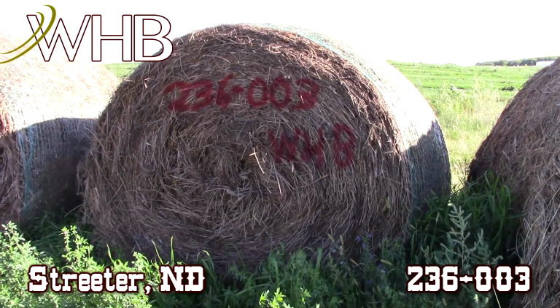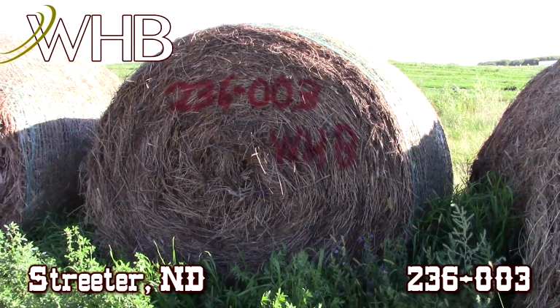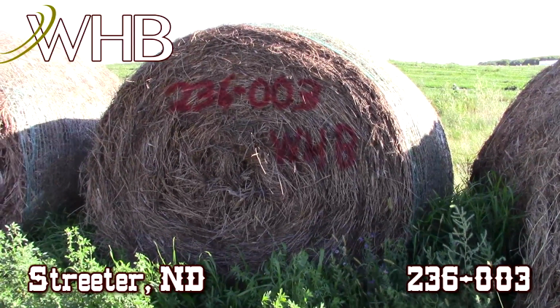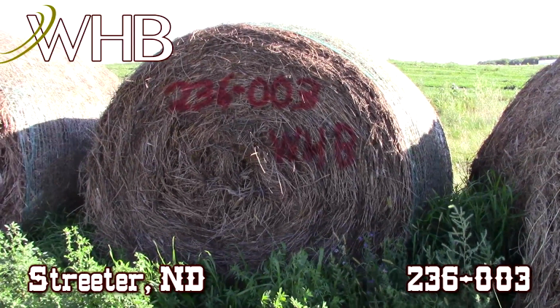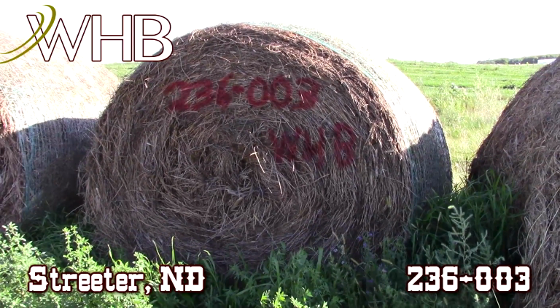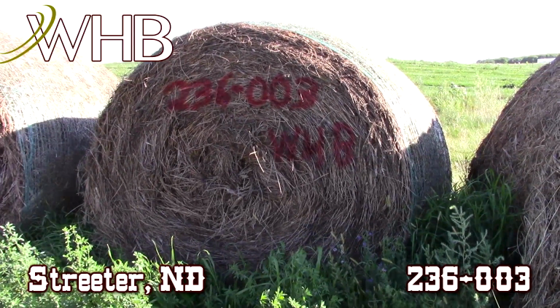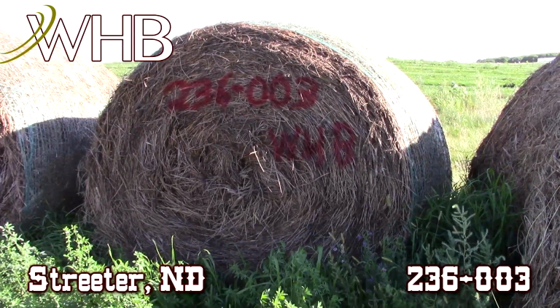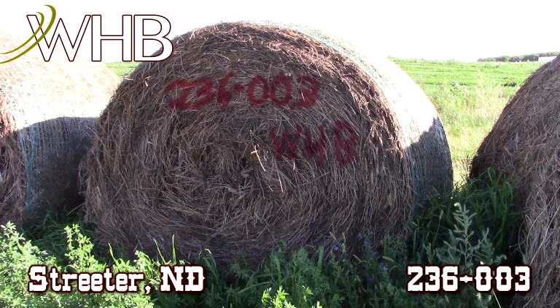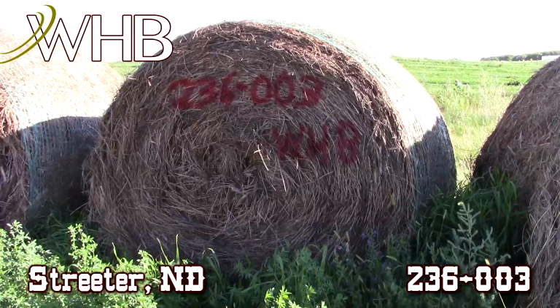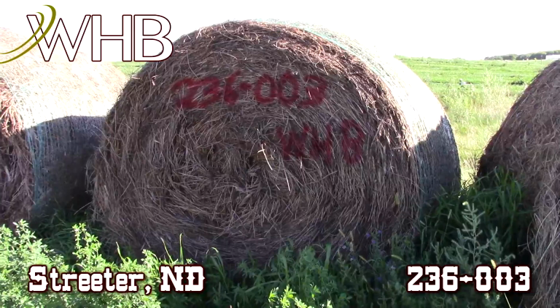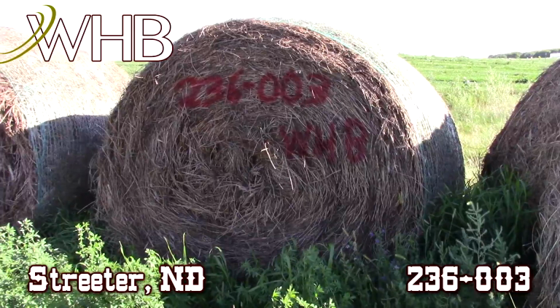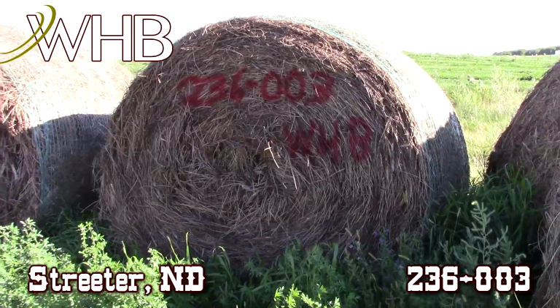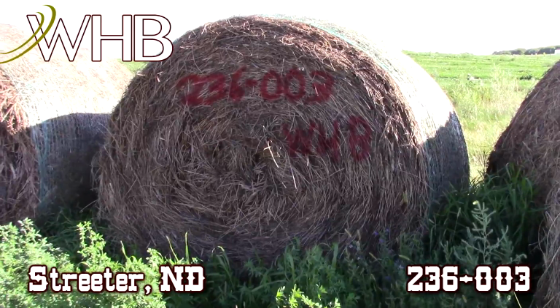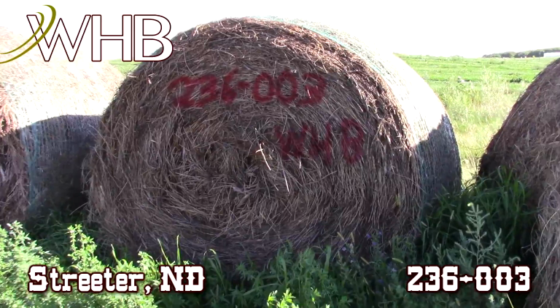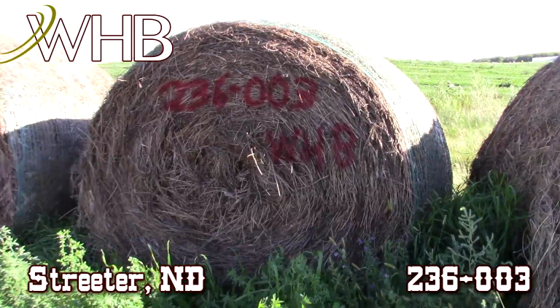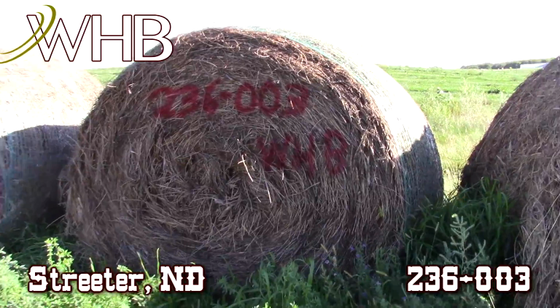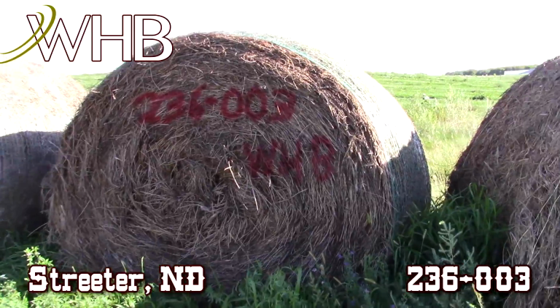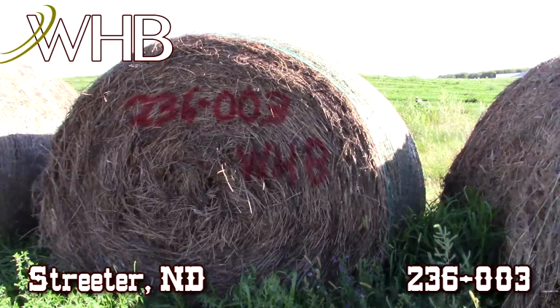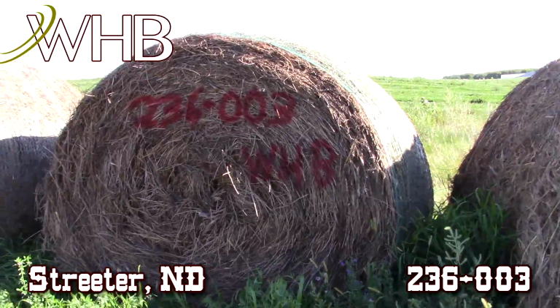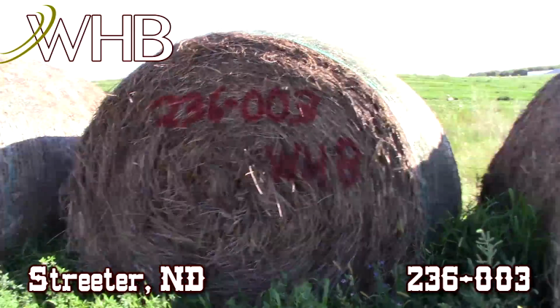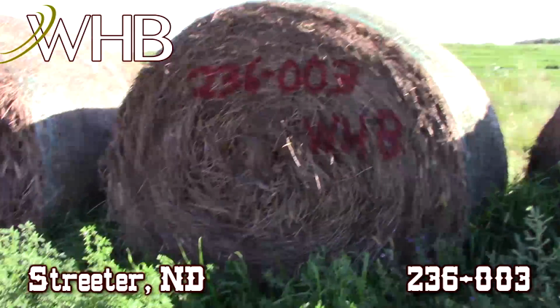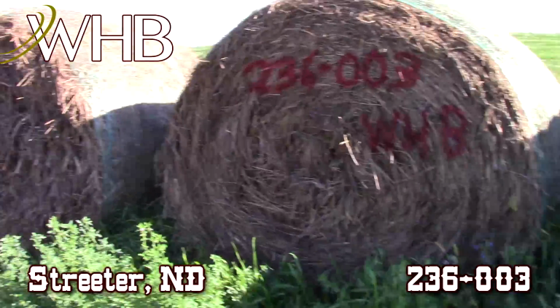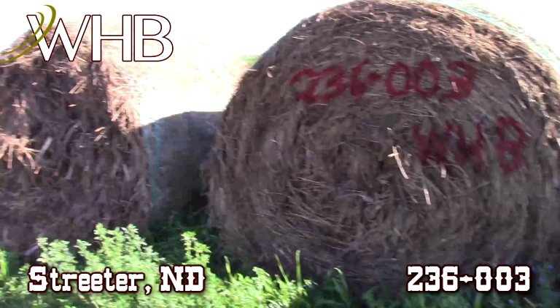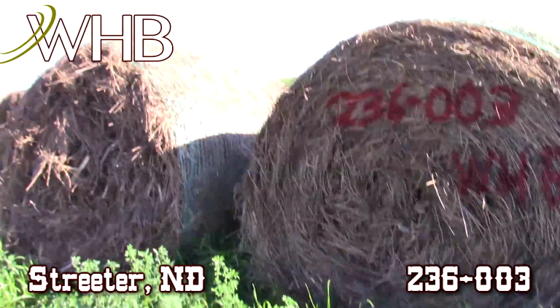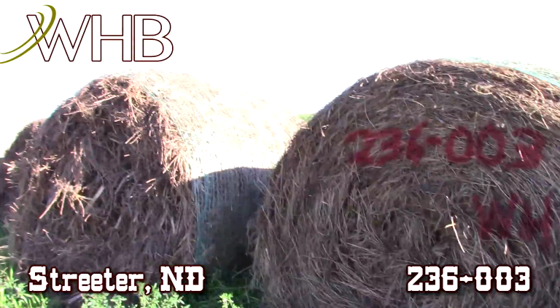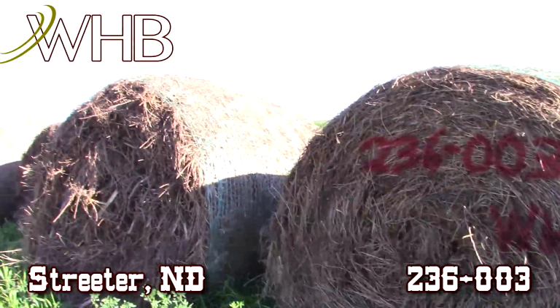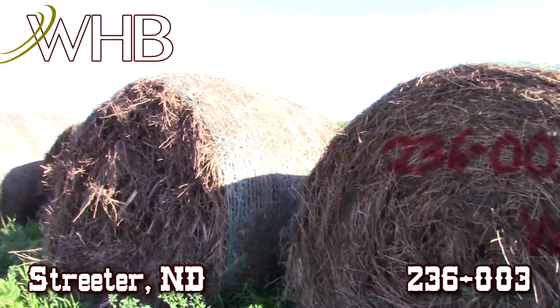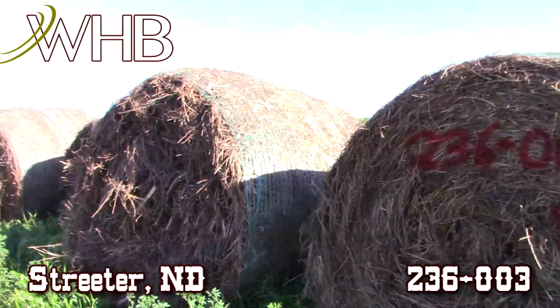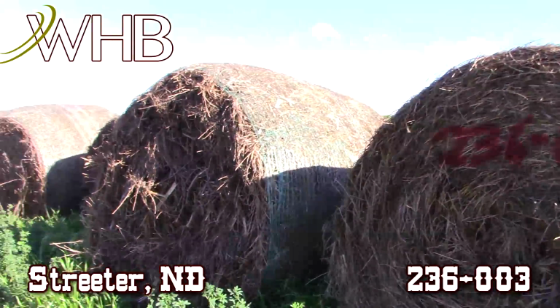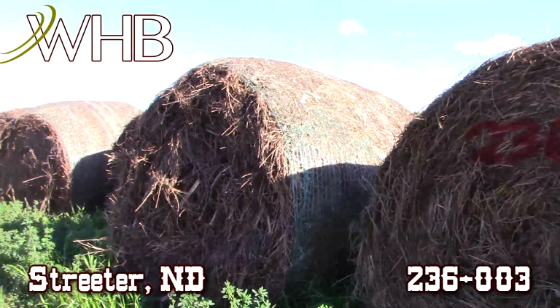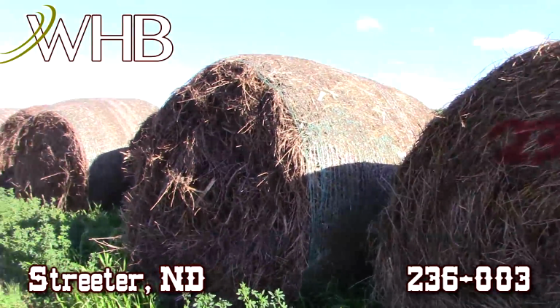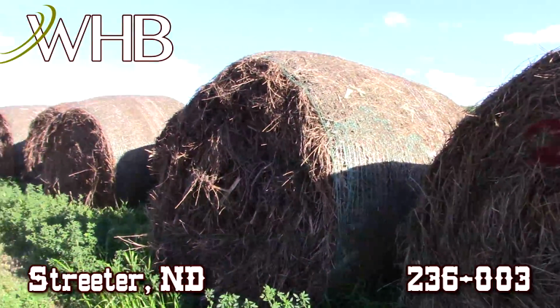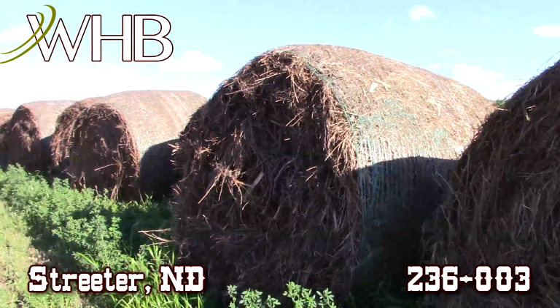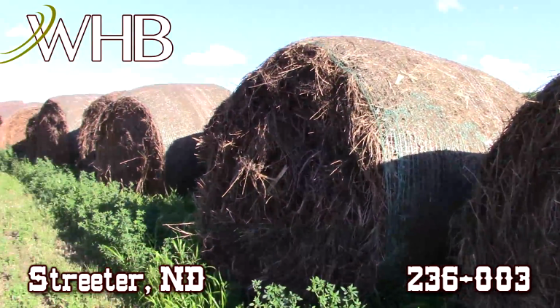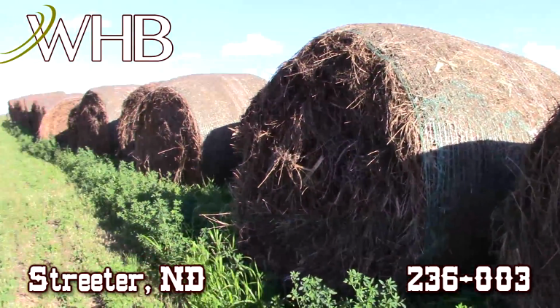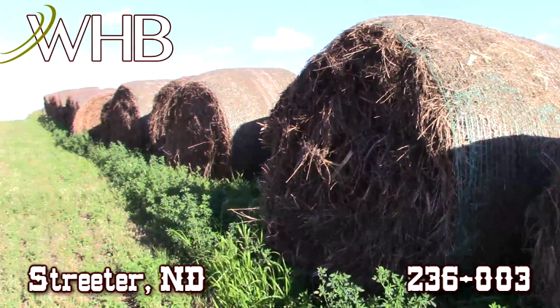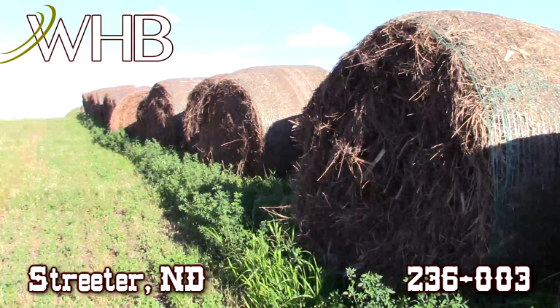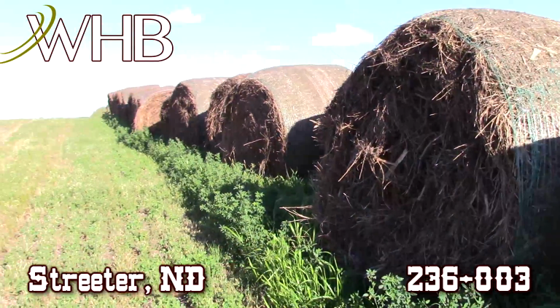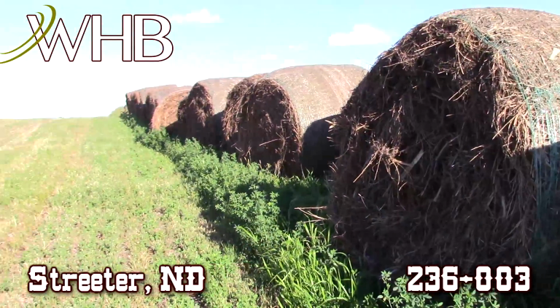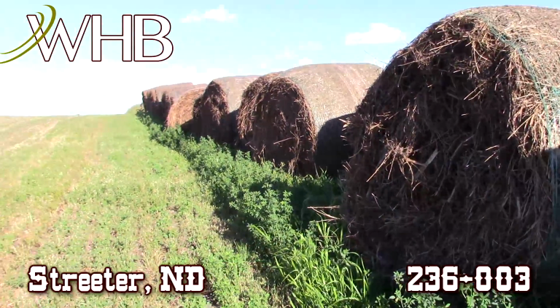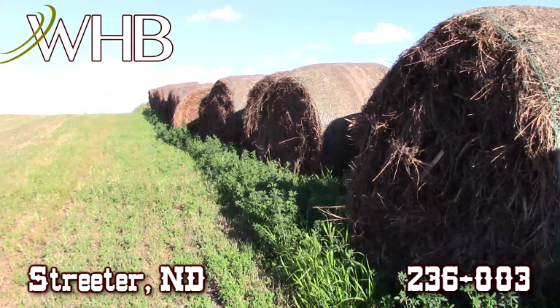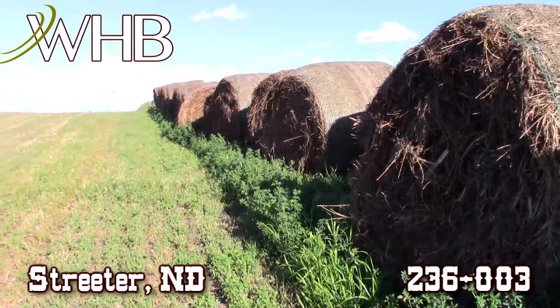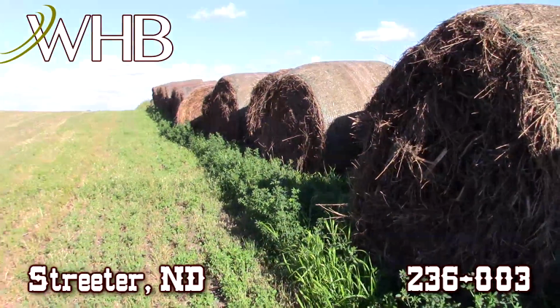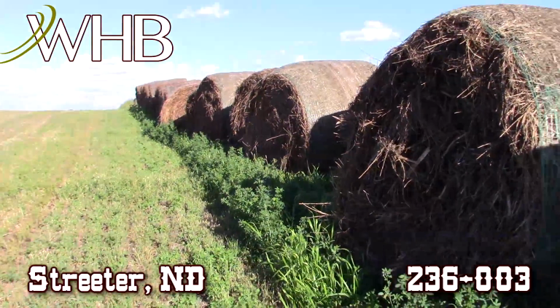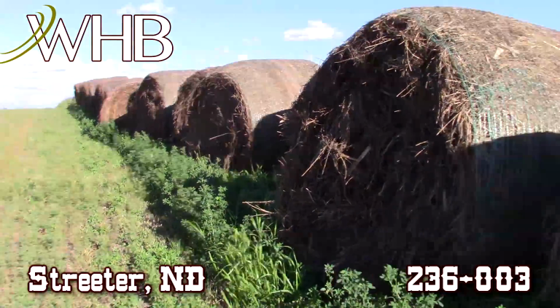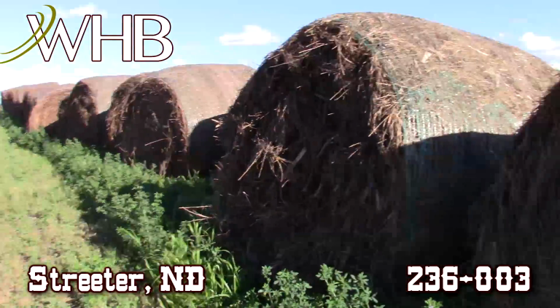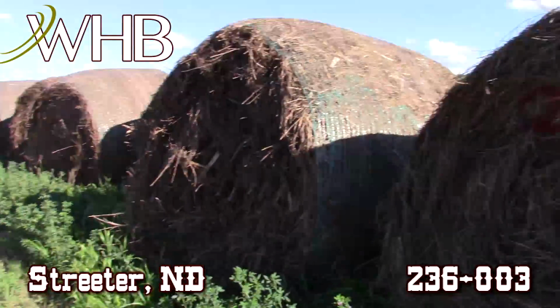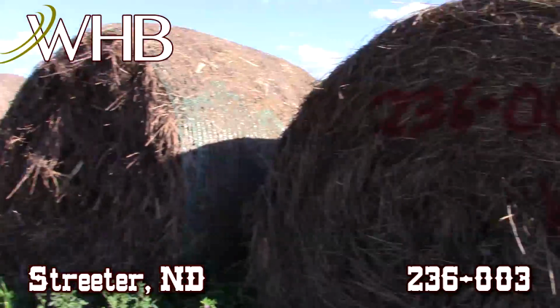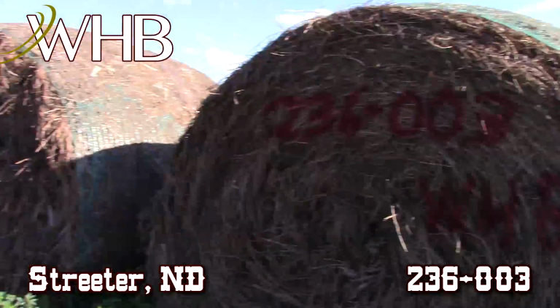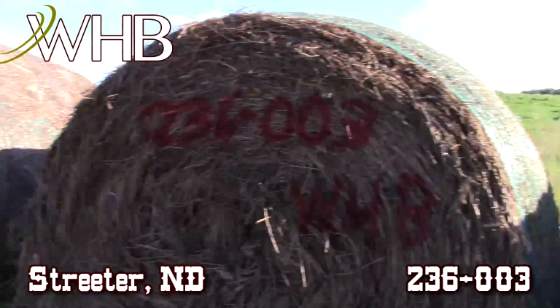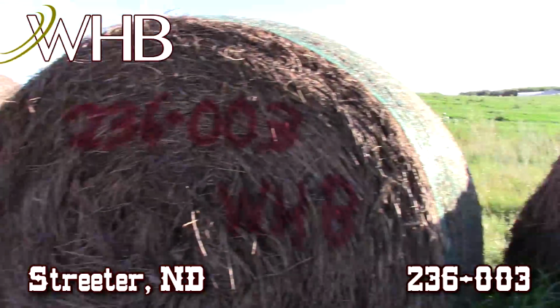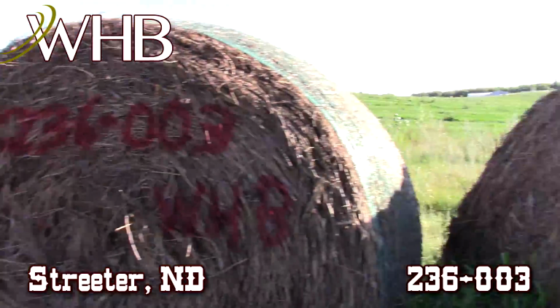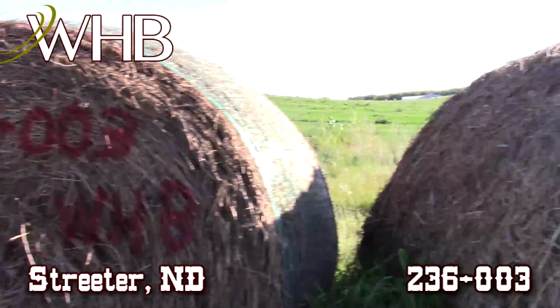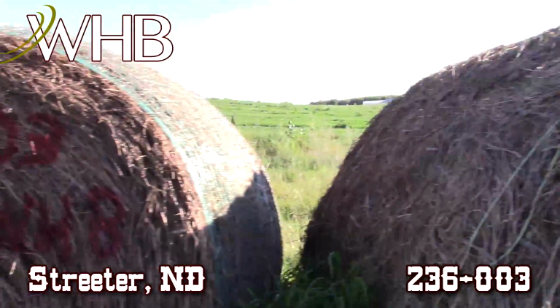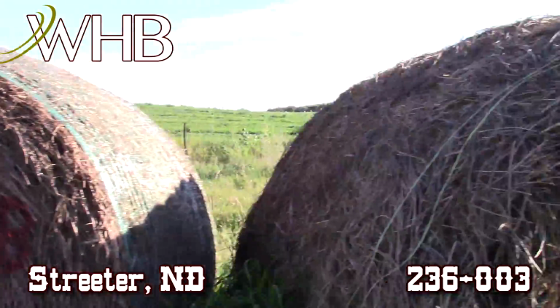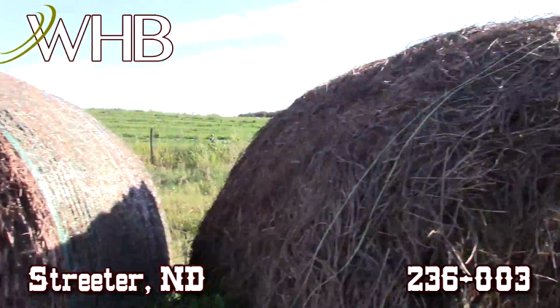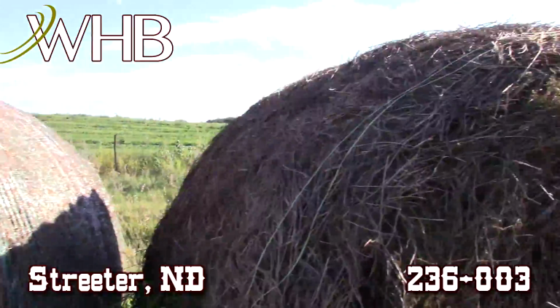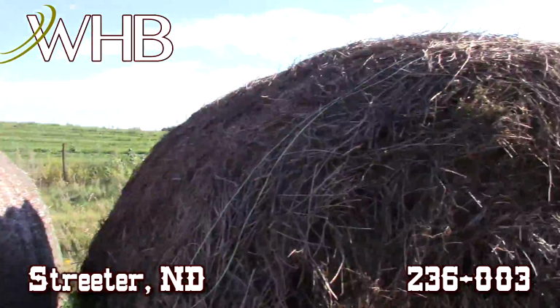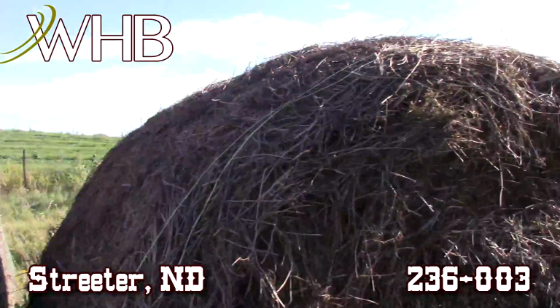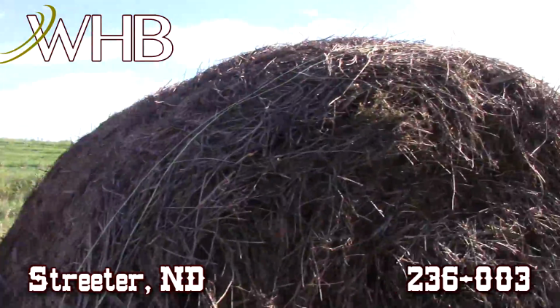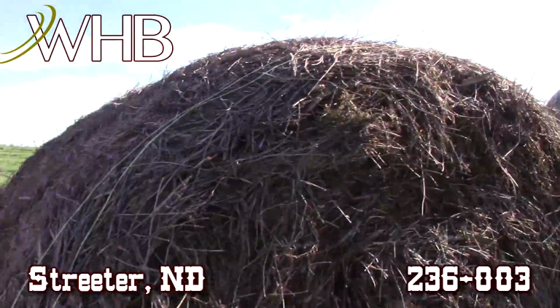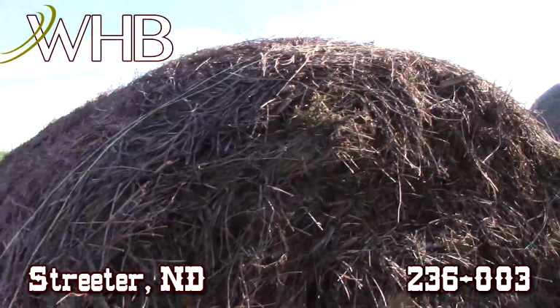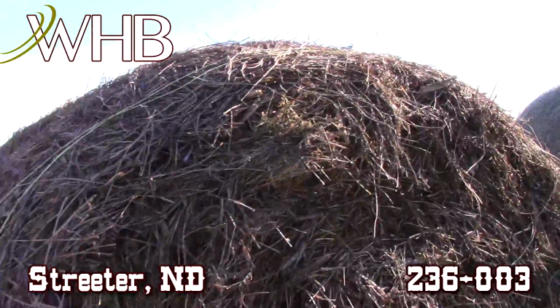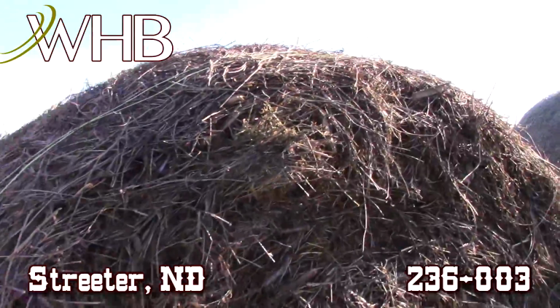This is some very good alfalfa, it's very leafy. You can see we have quite a bit of it here all across this field — he's got plenty of hay.